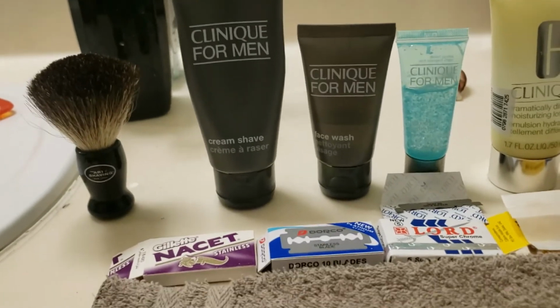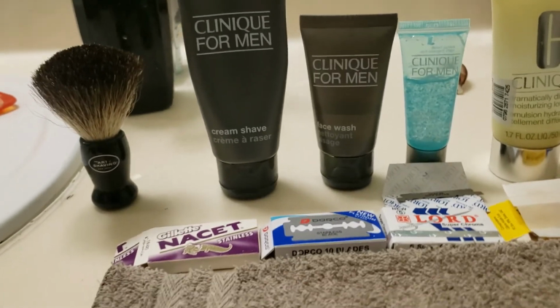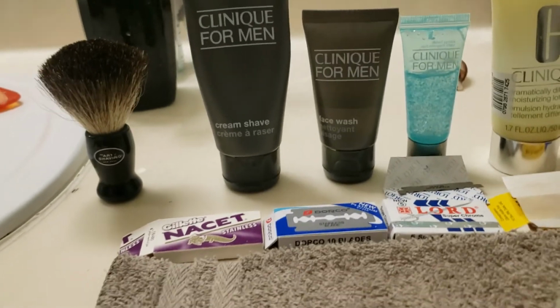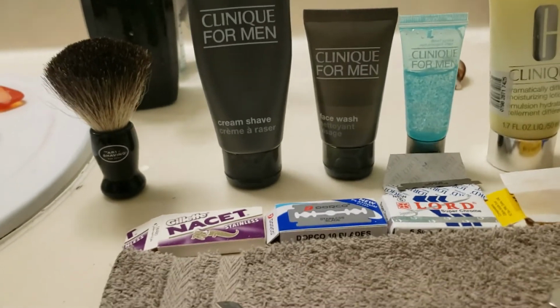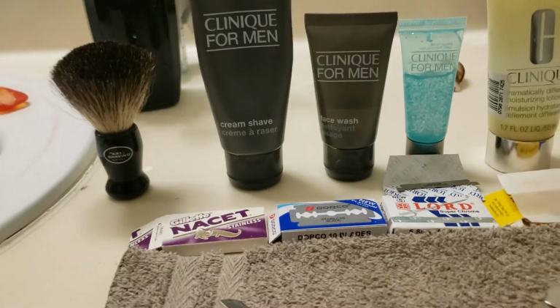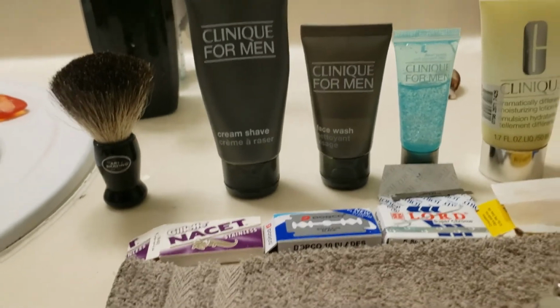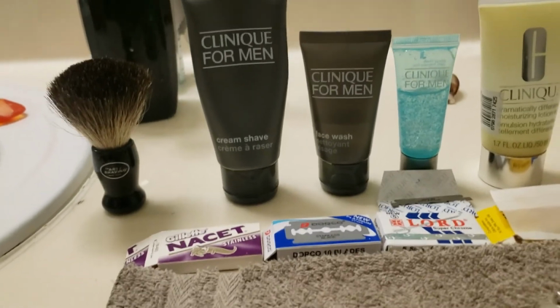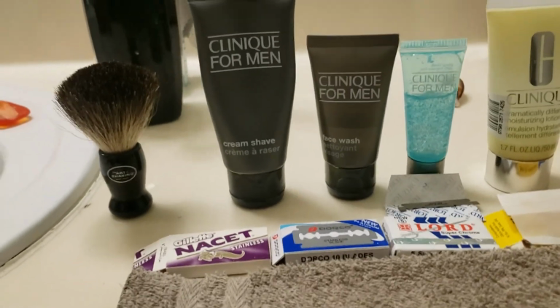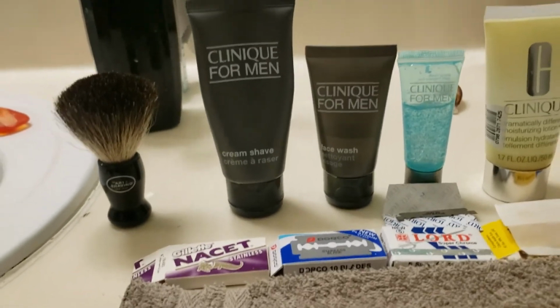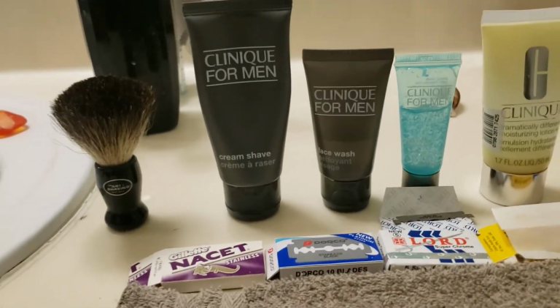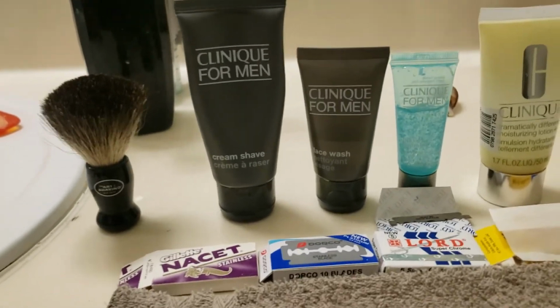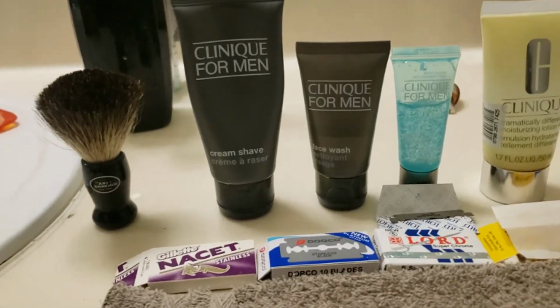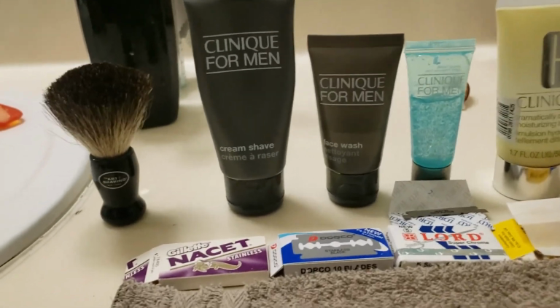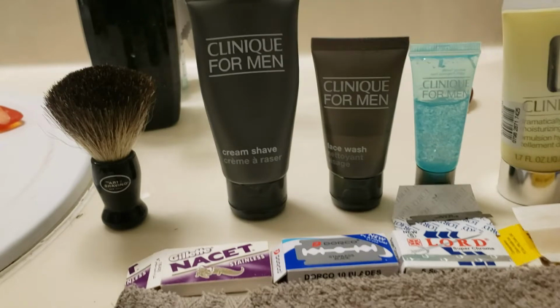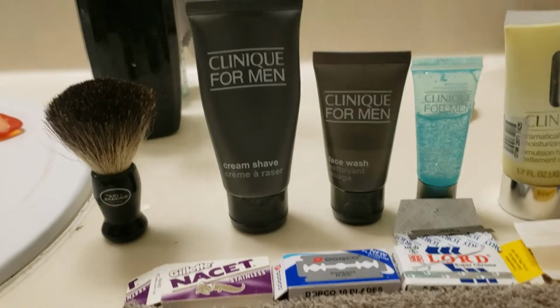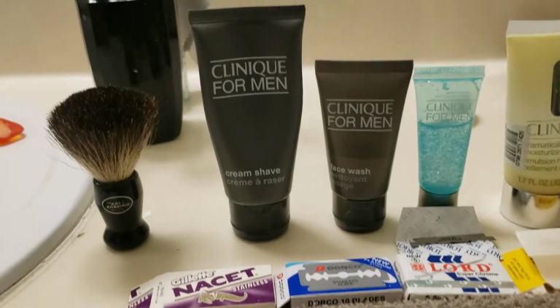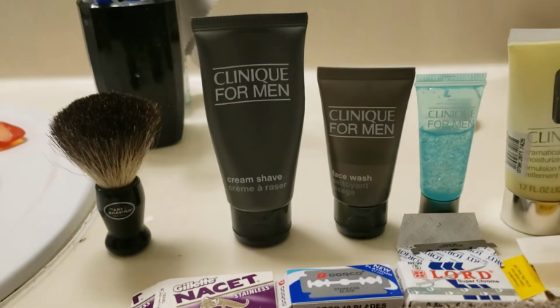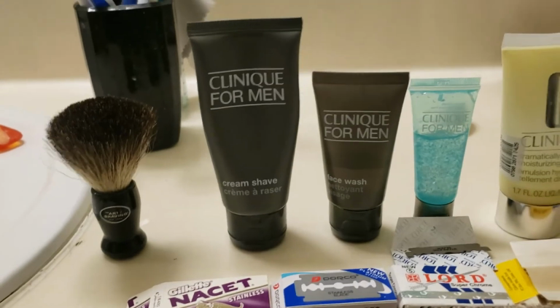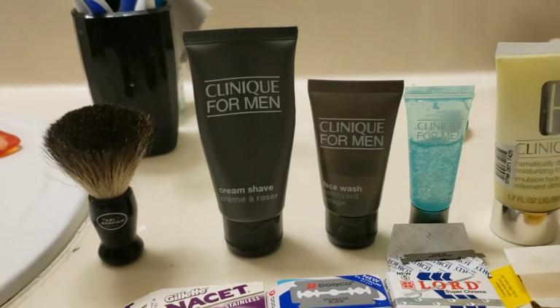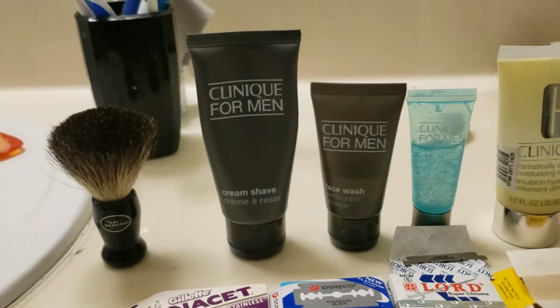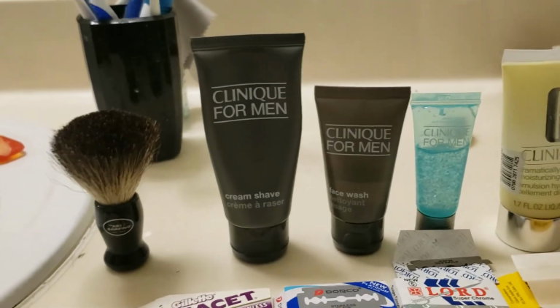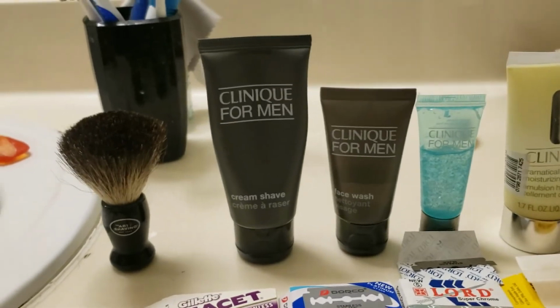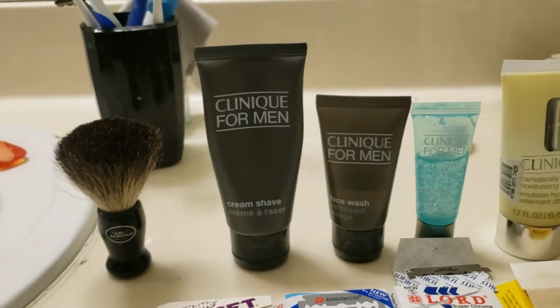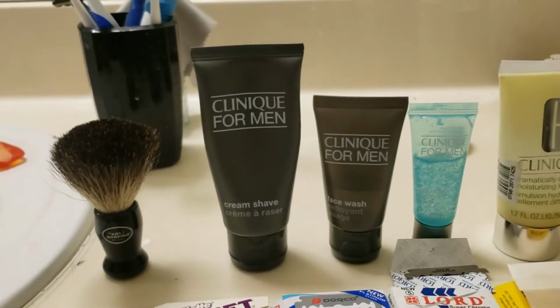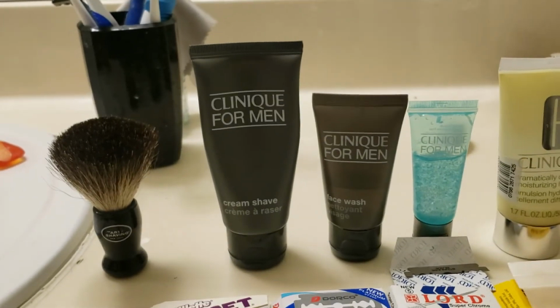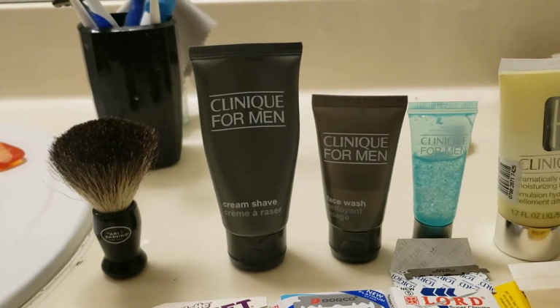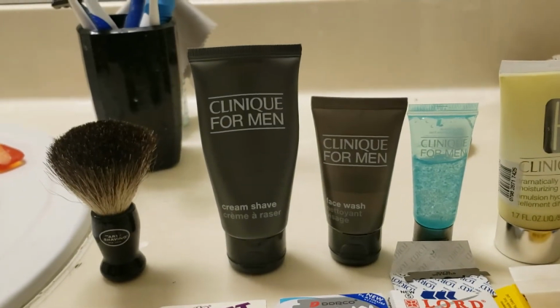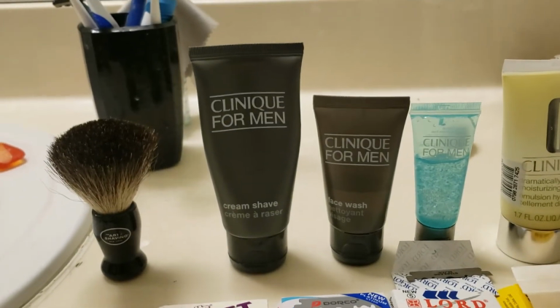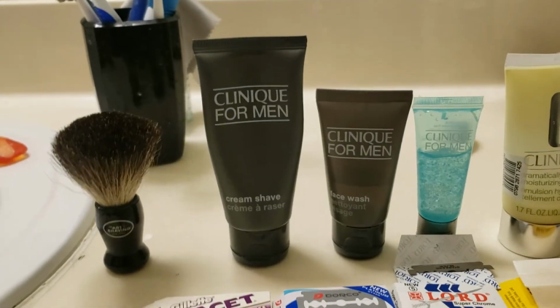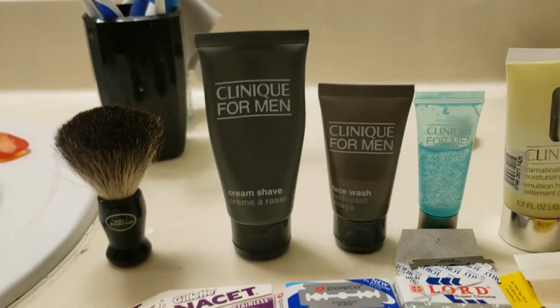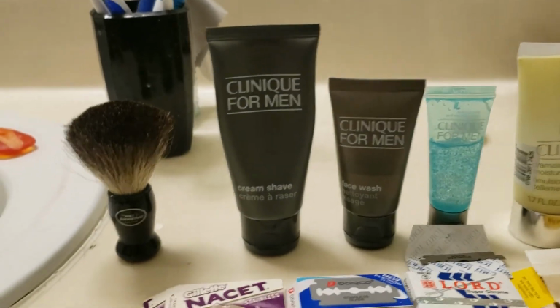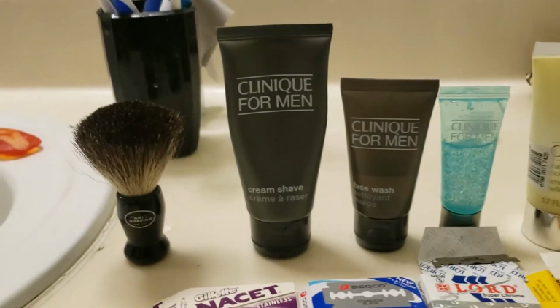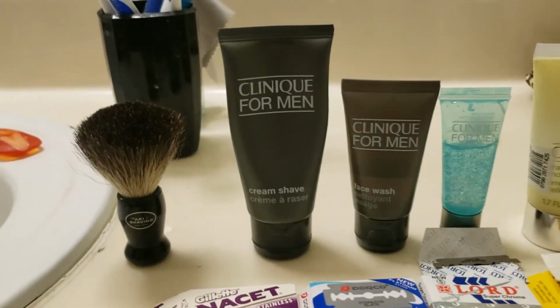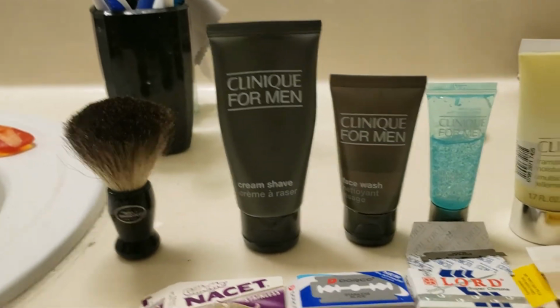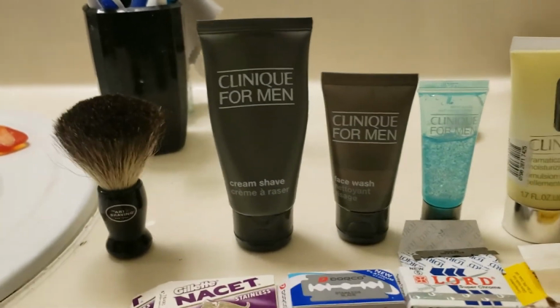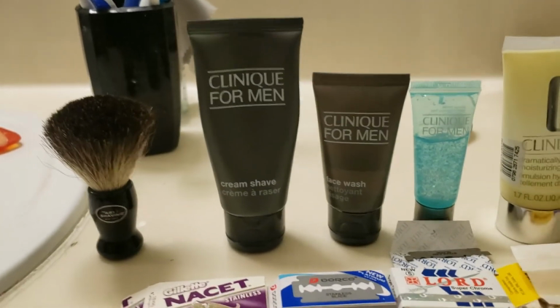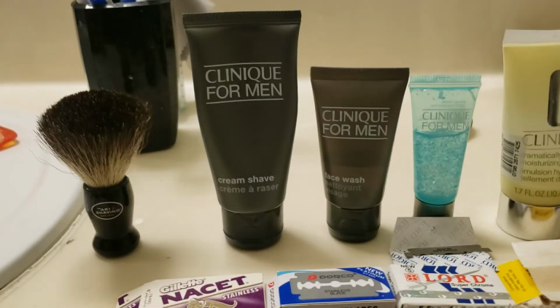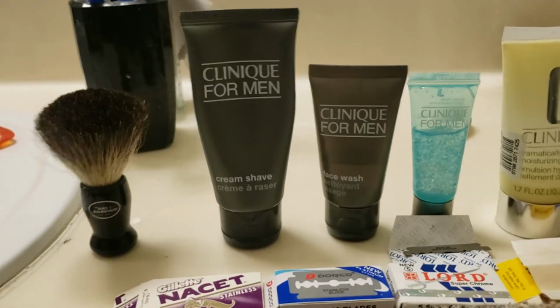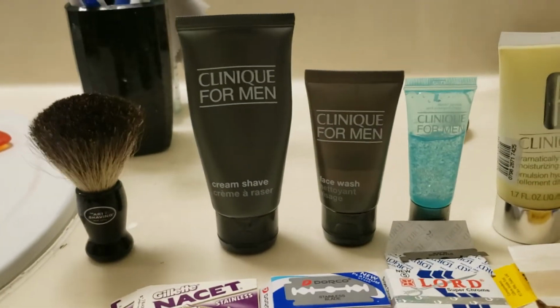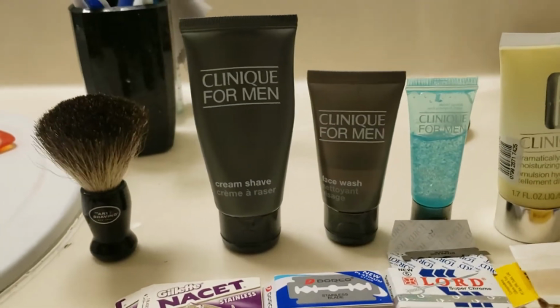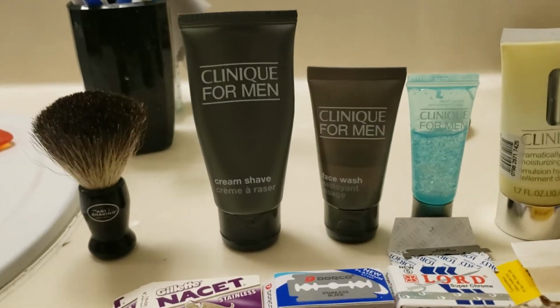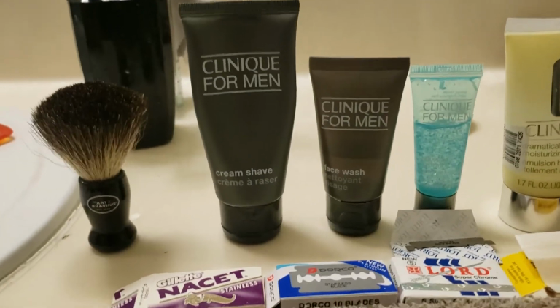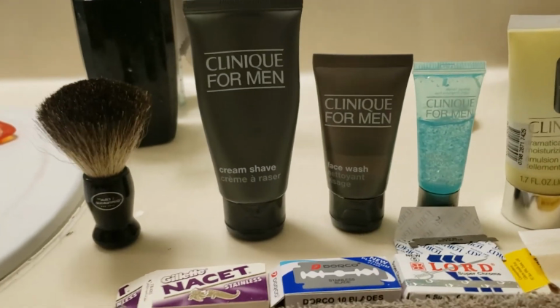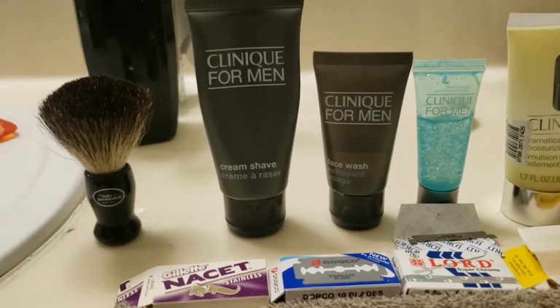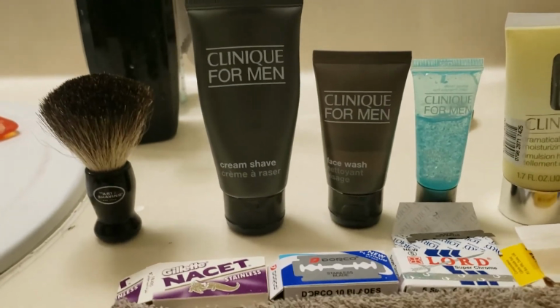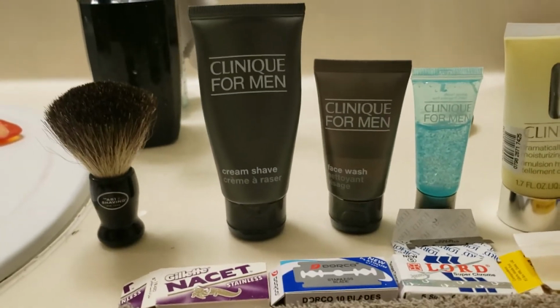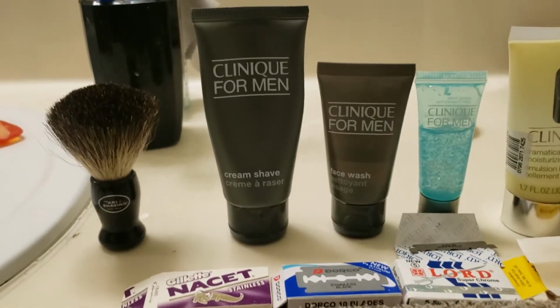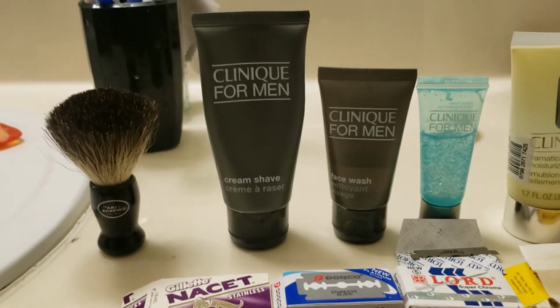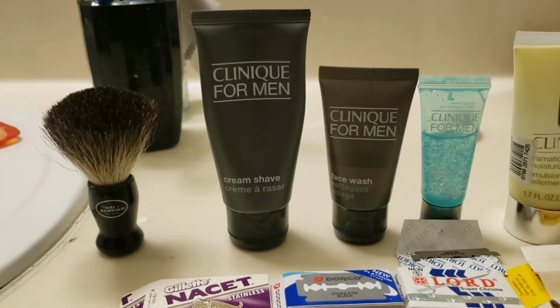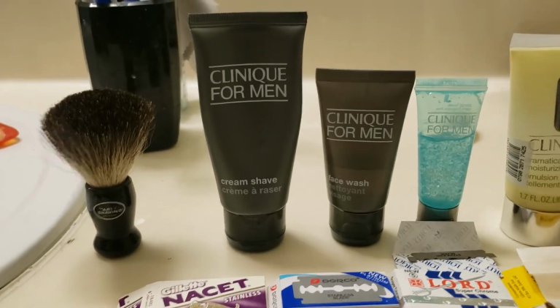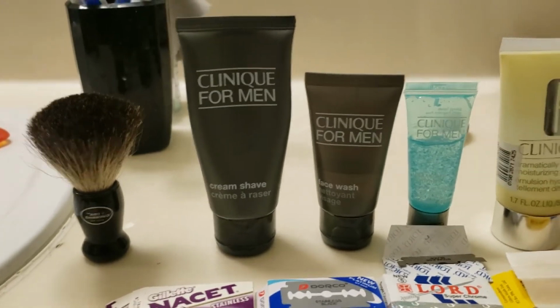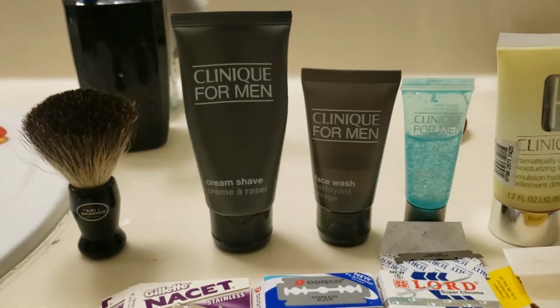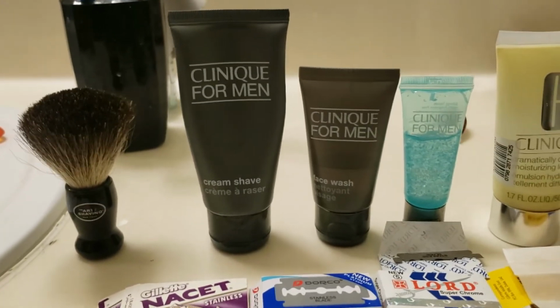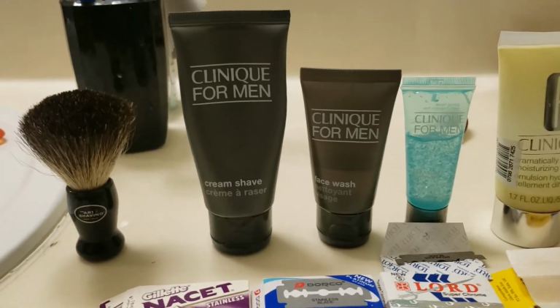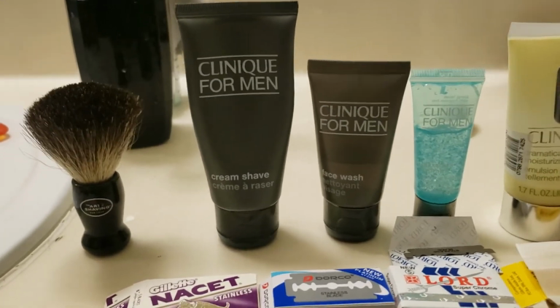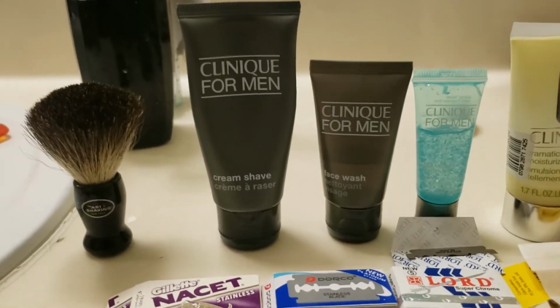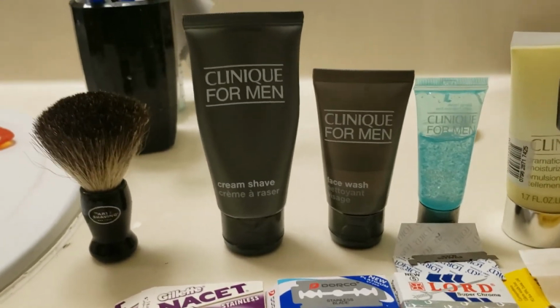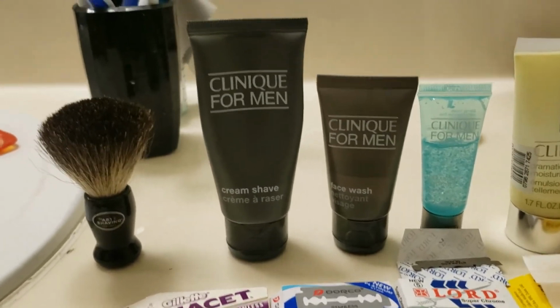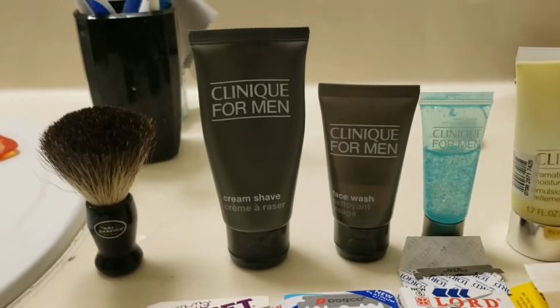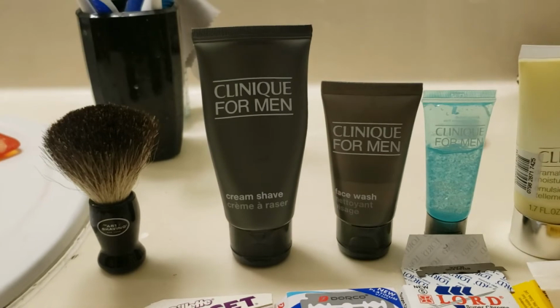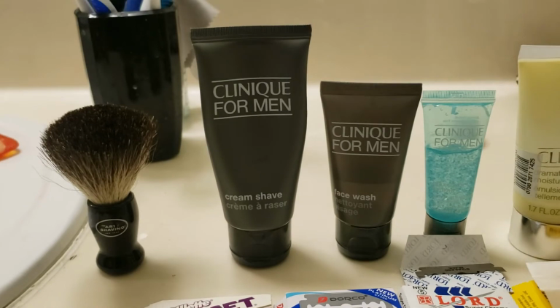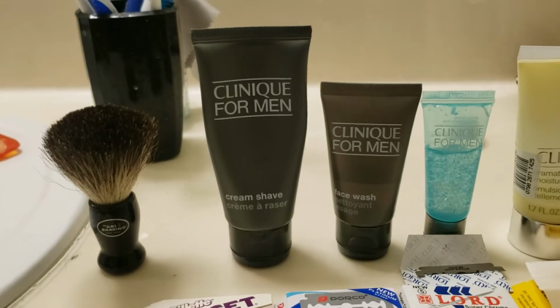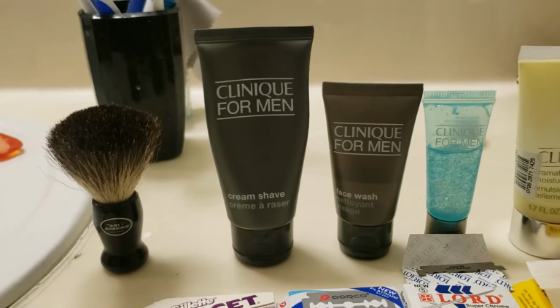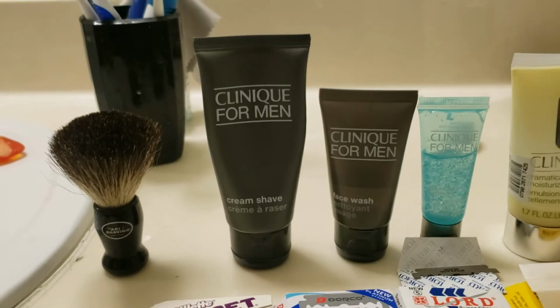If you use a scrub glove, you don't have to press very hard. That cleans your face very, very well.